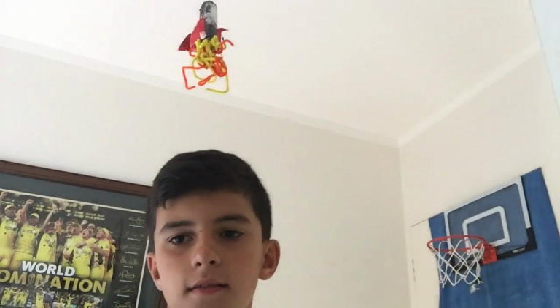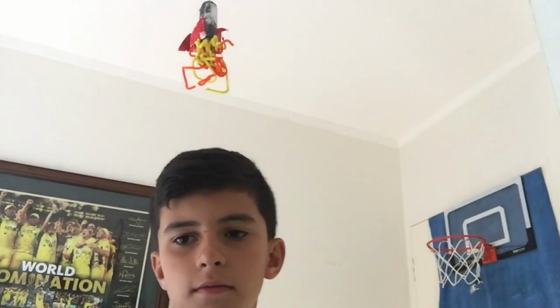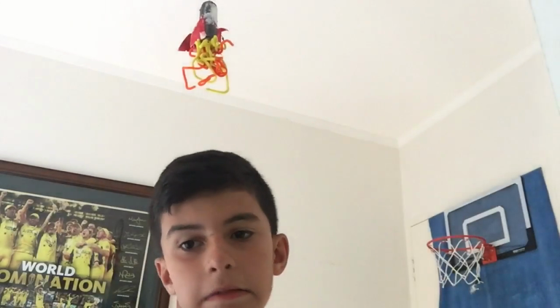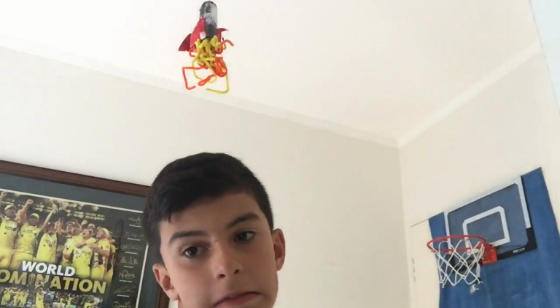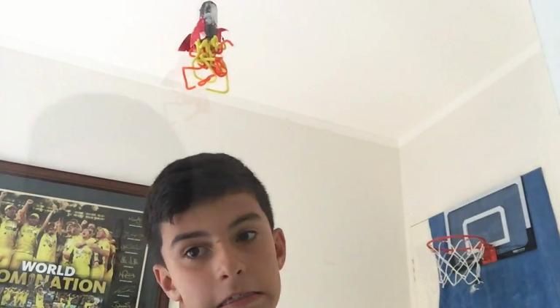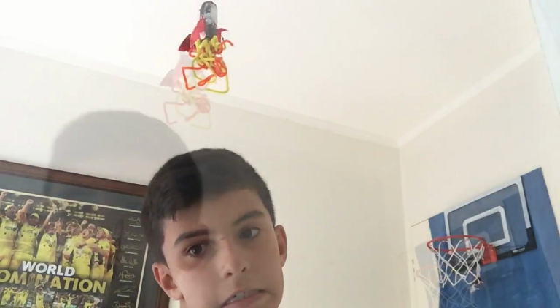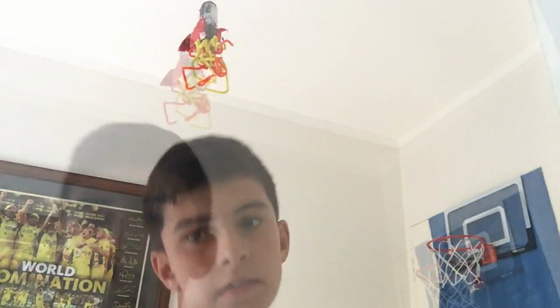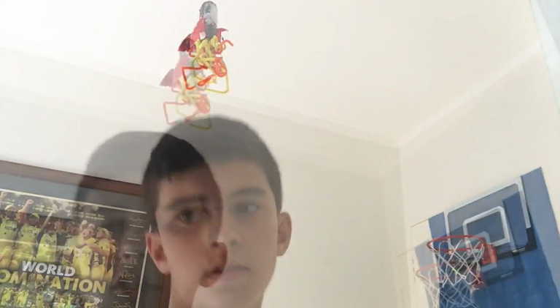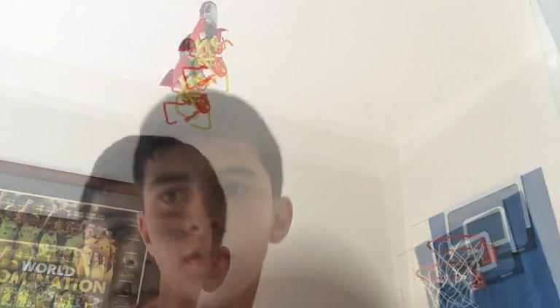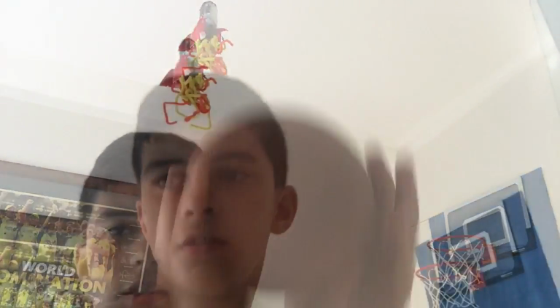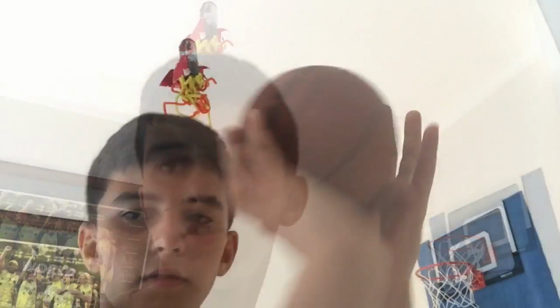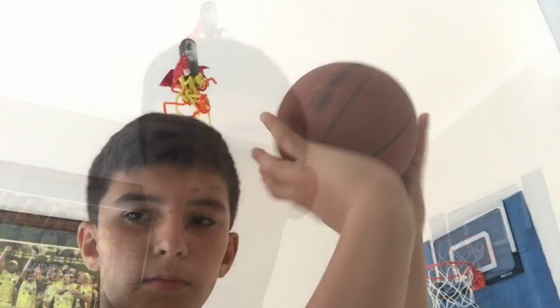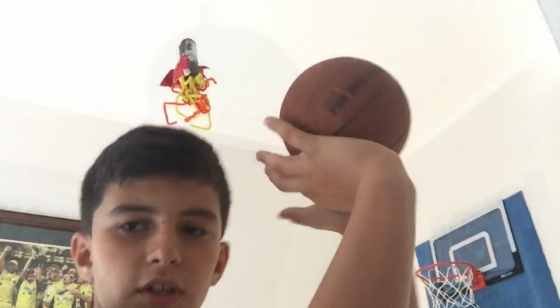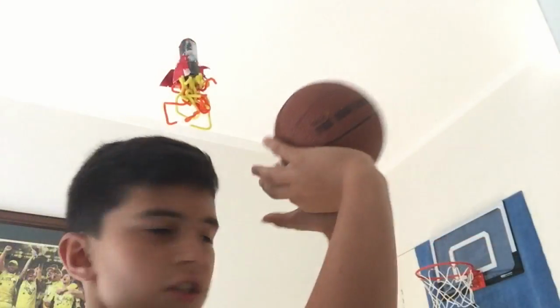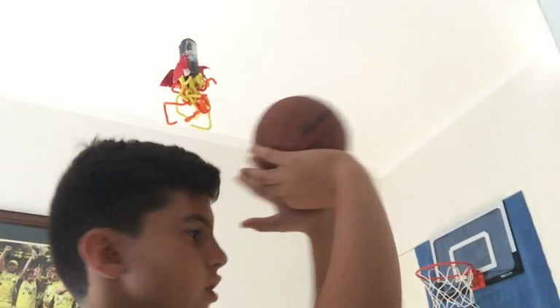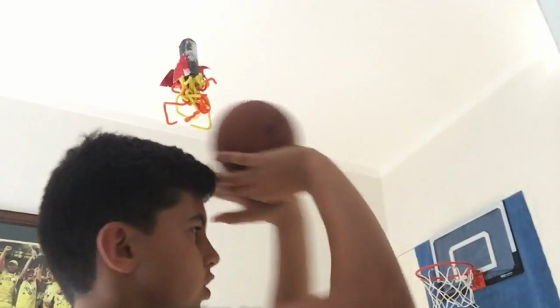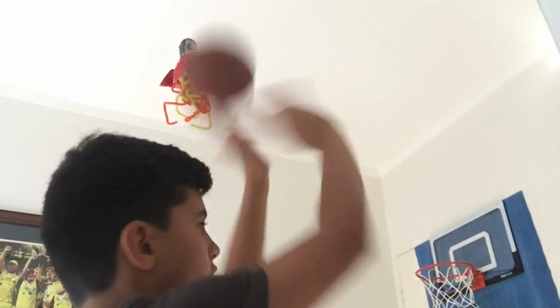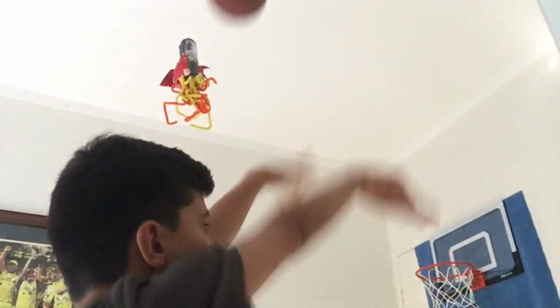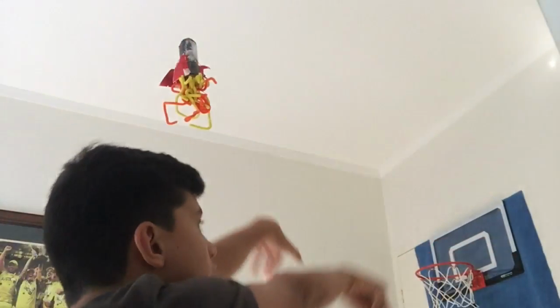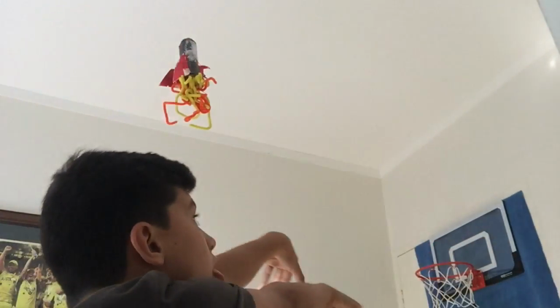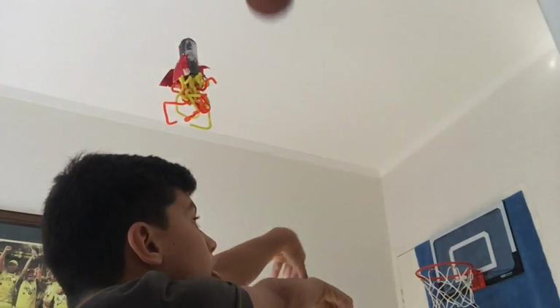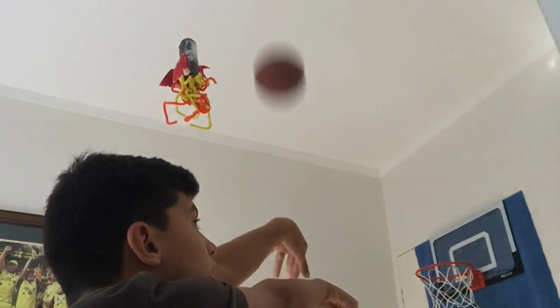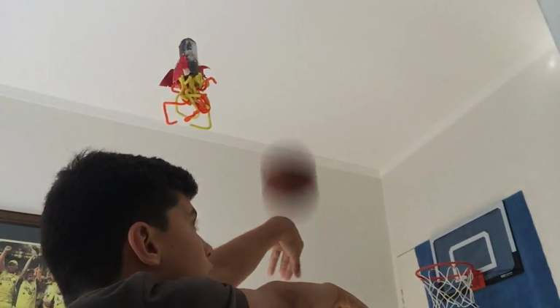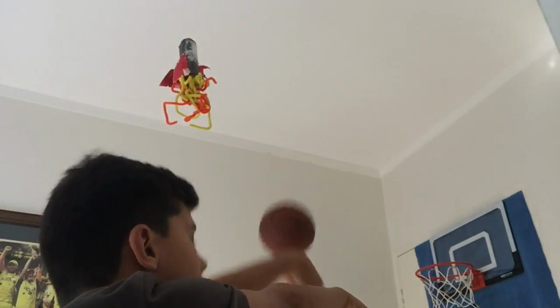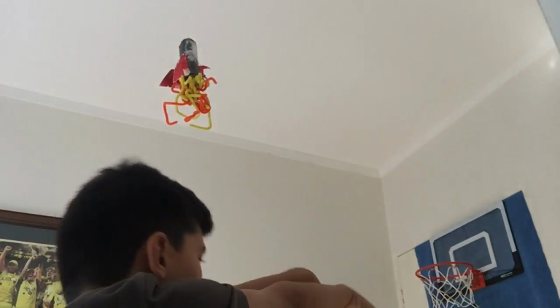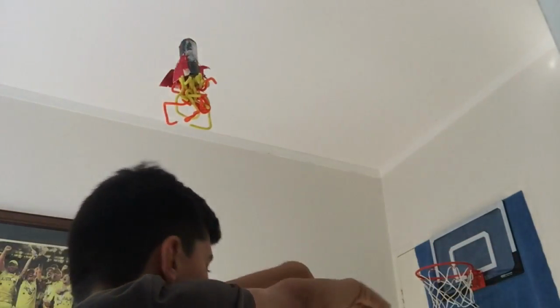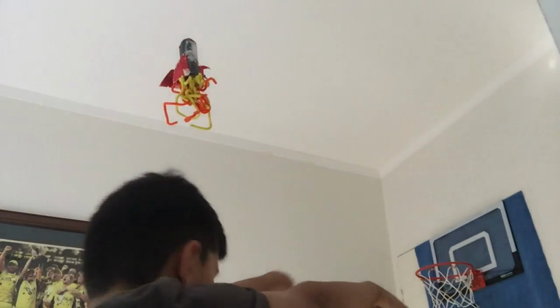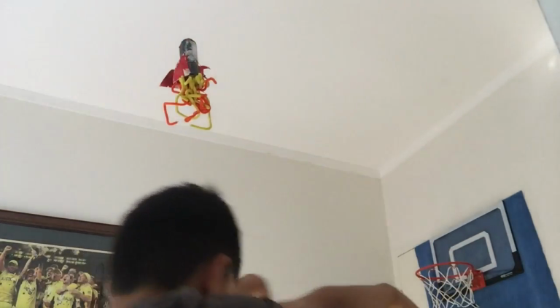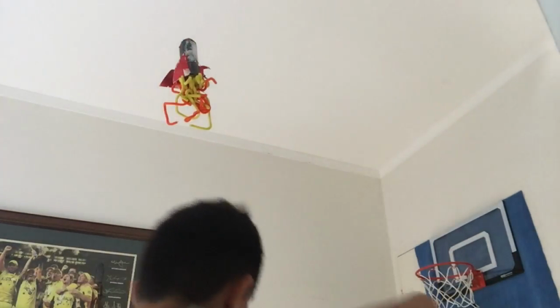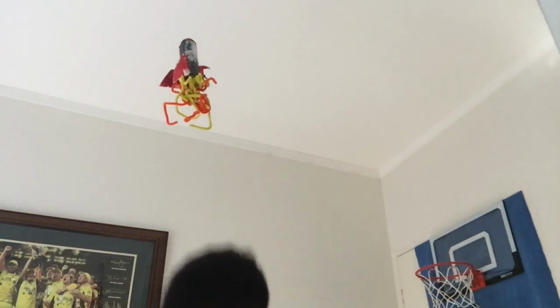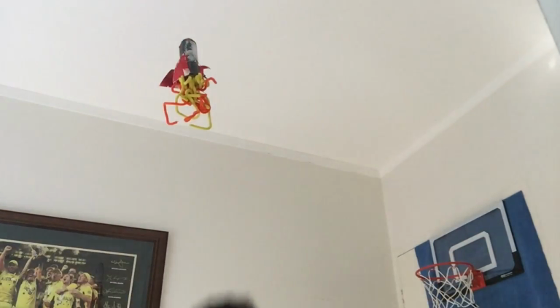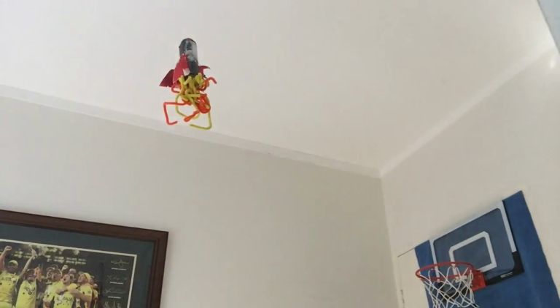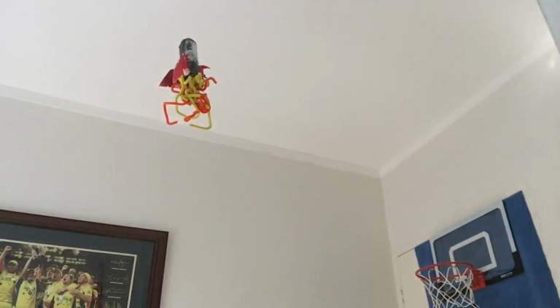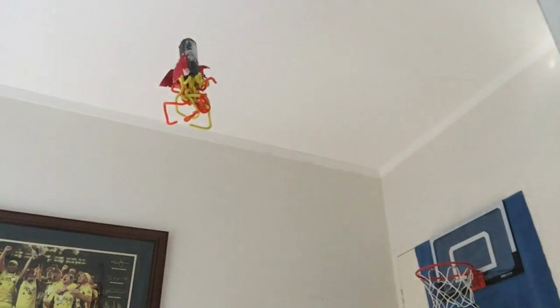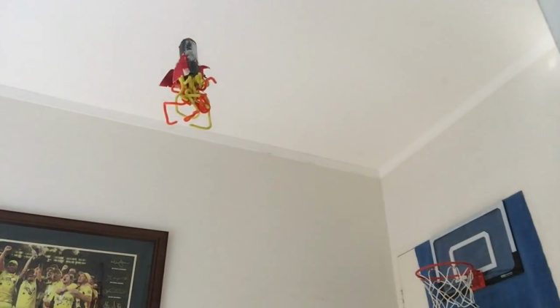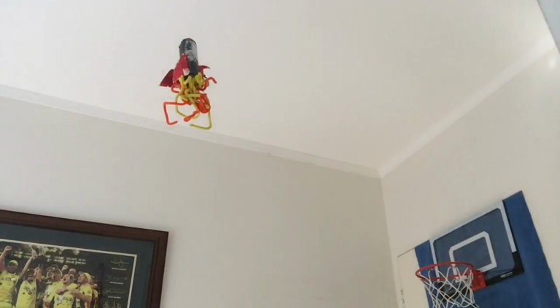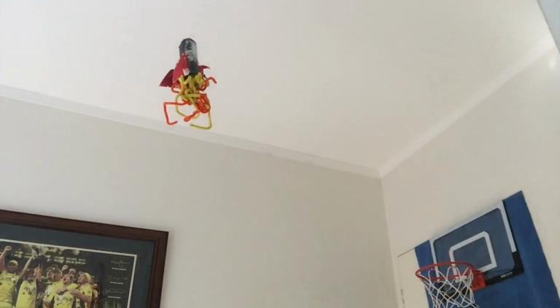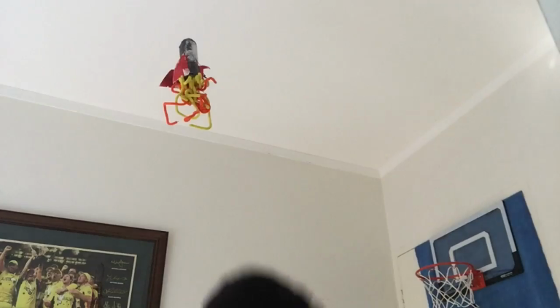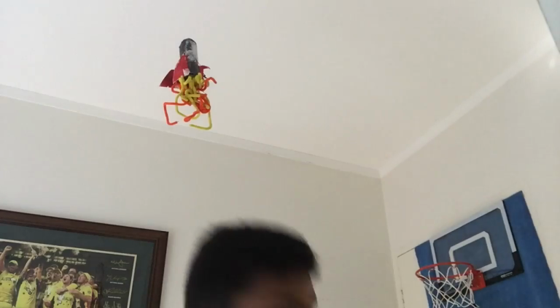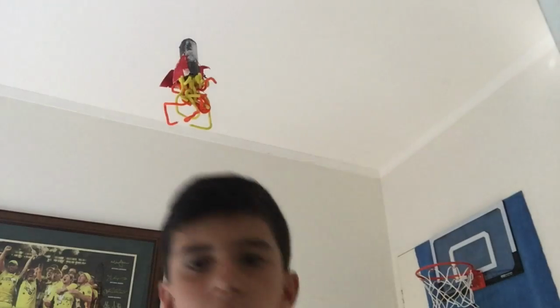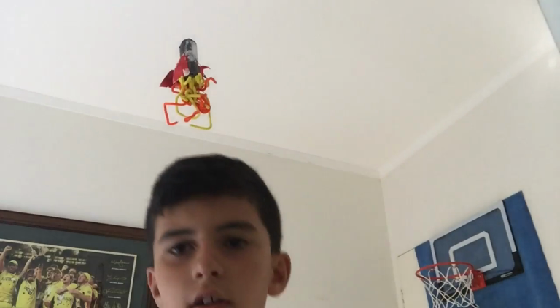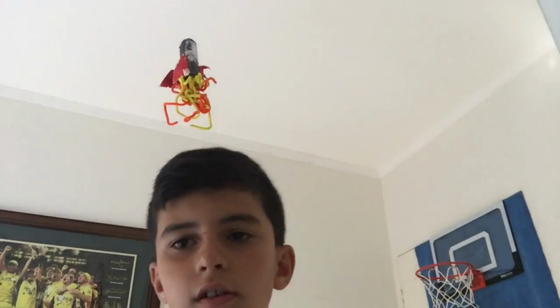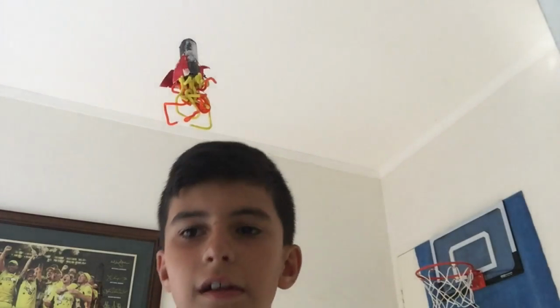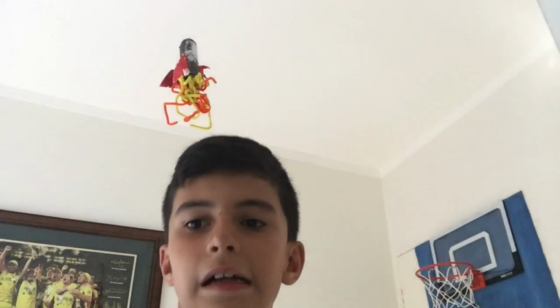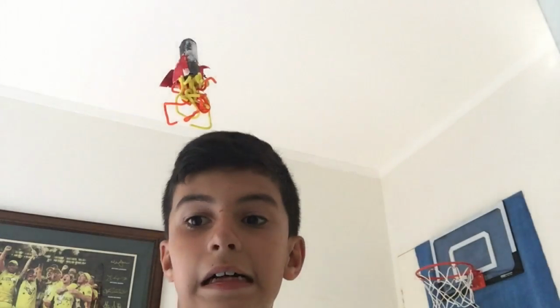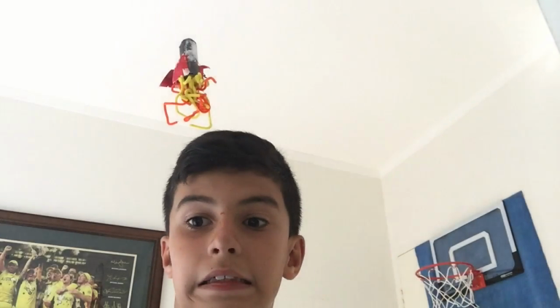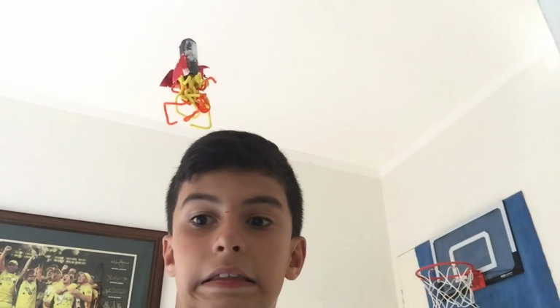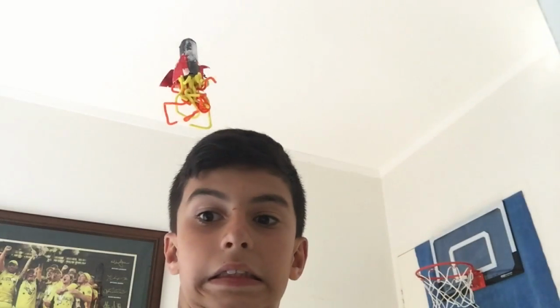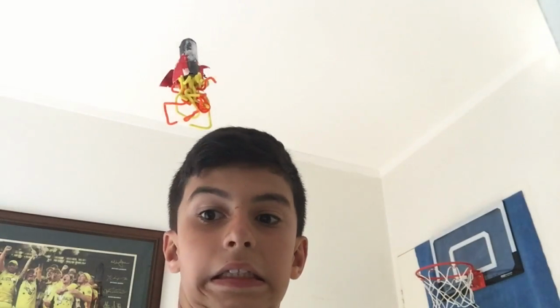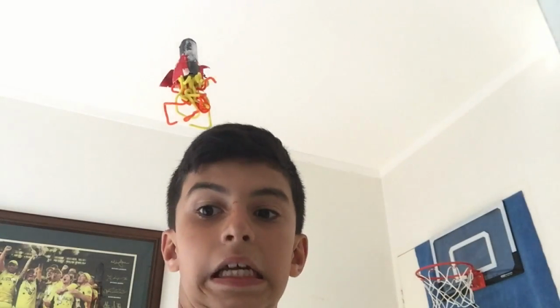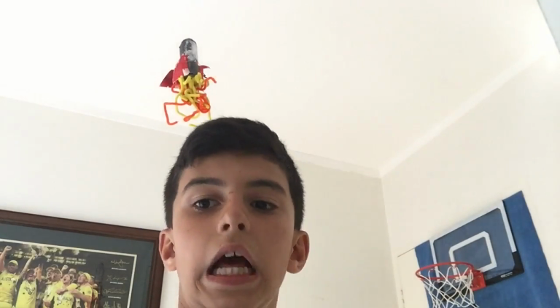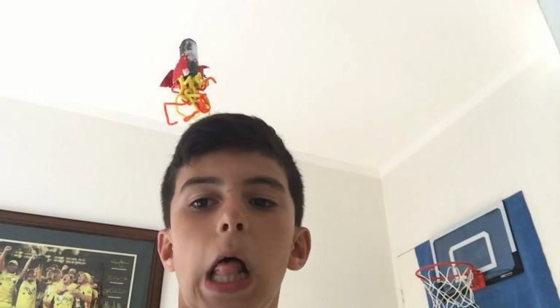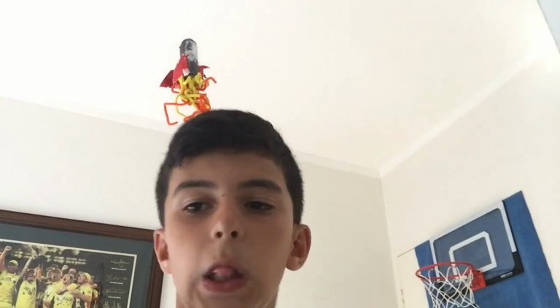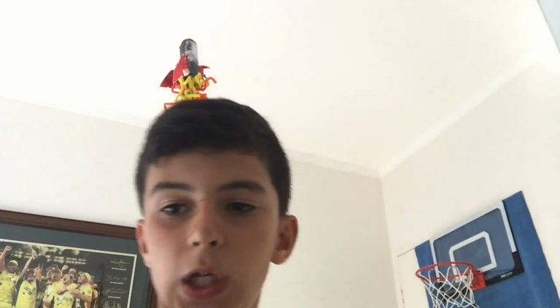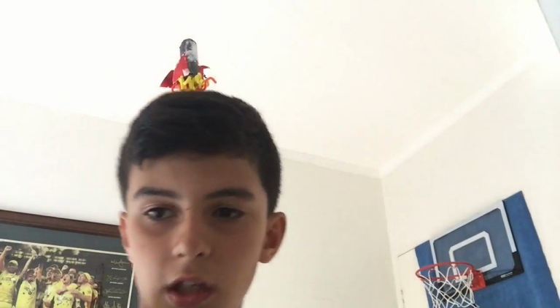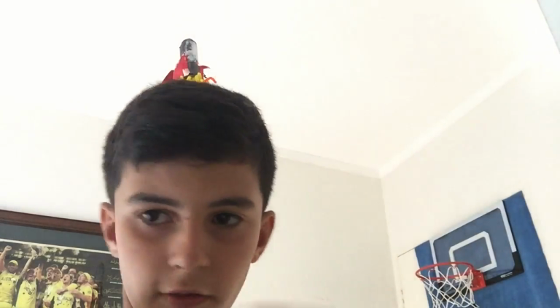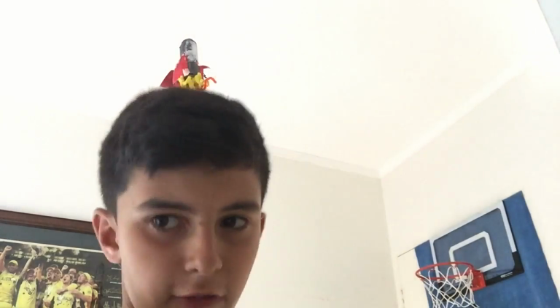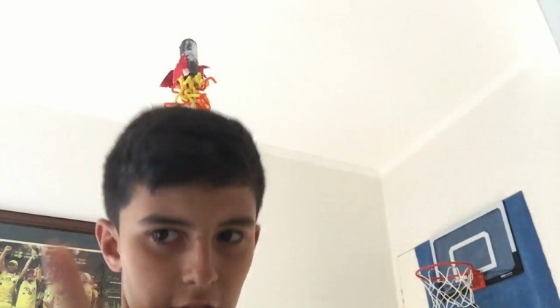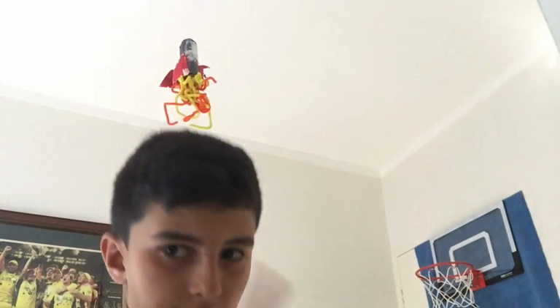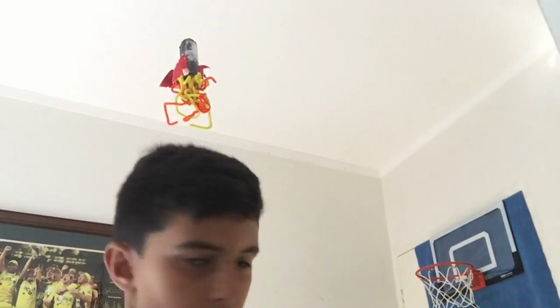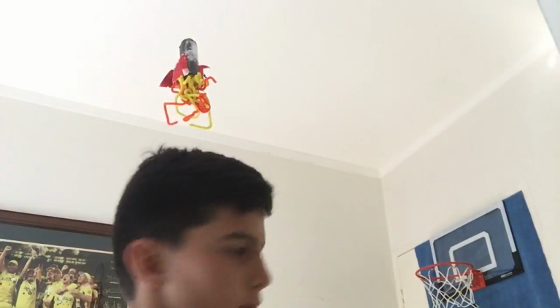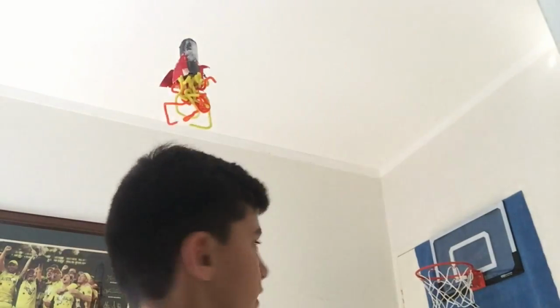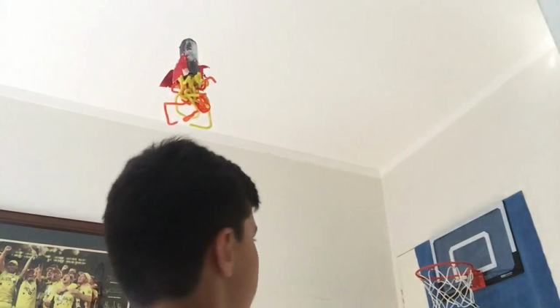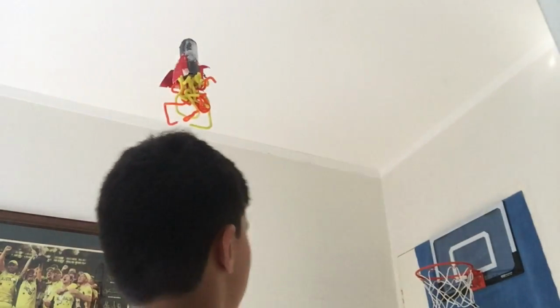The flick of the wrist. Look at the flick of the wrist.